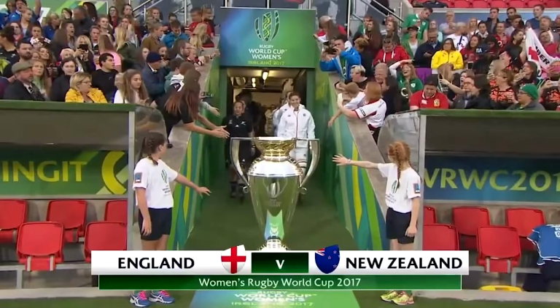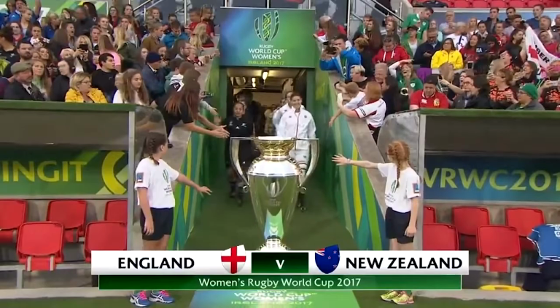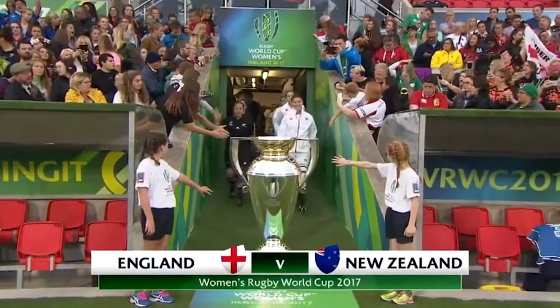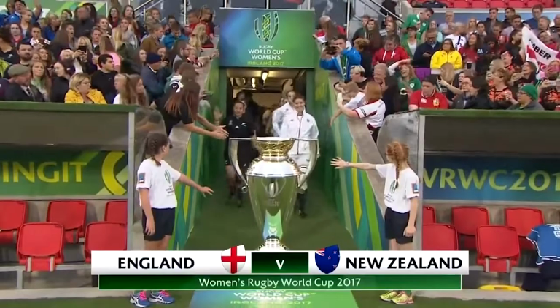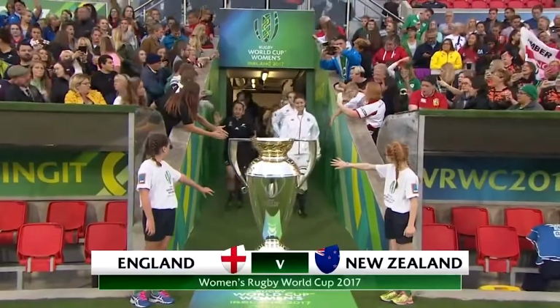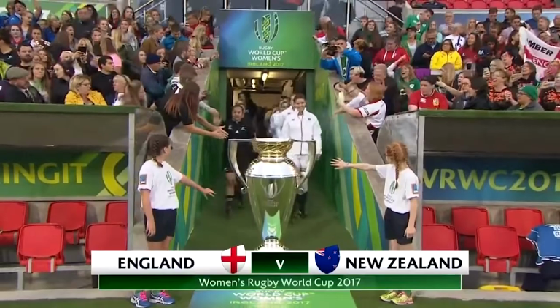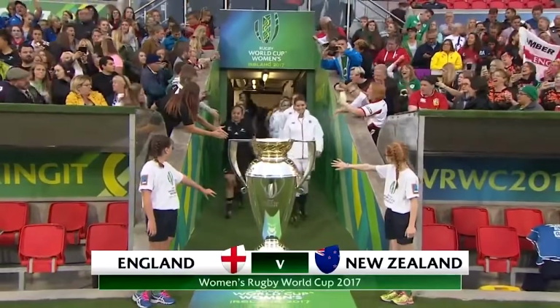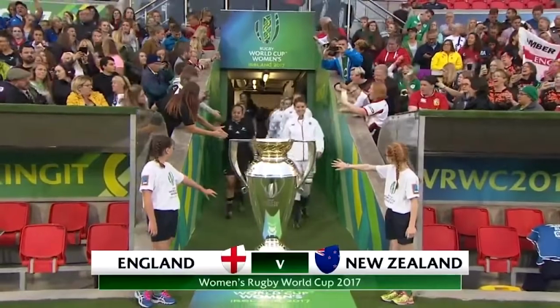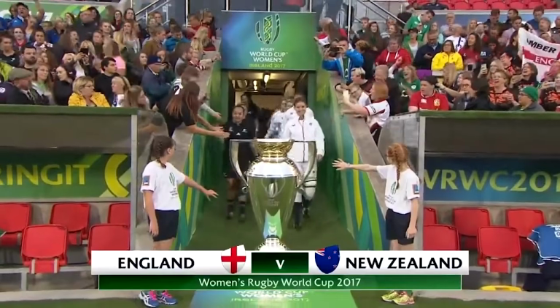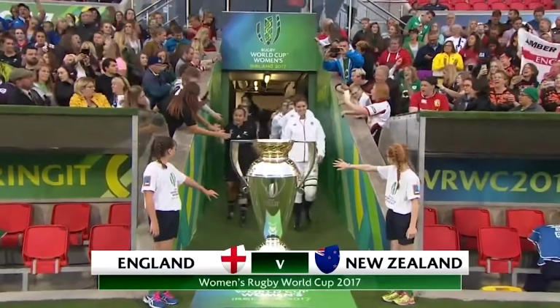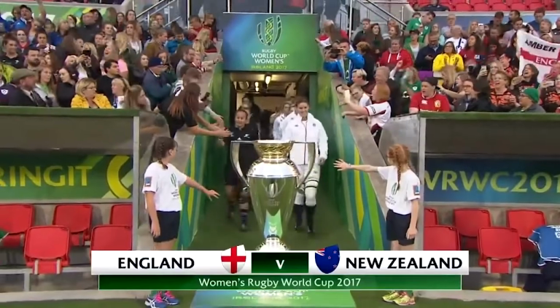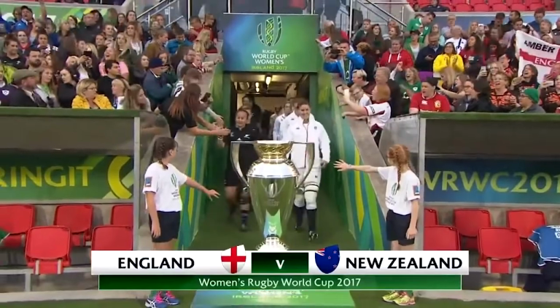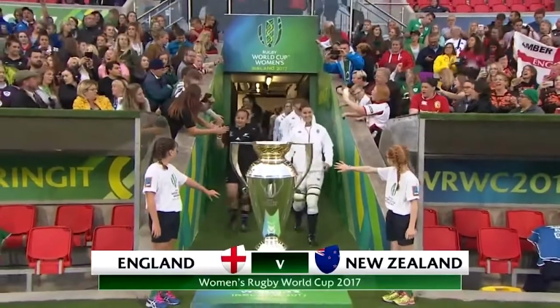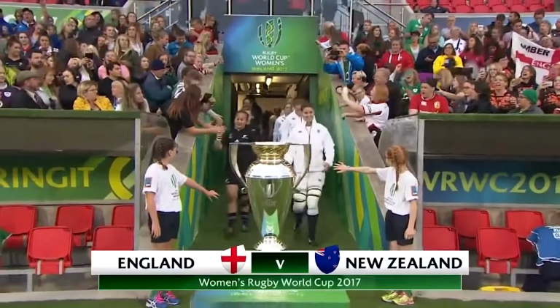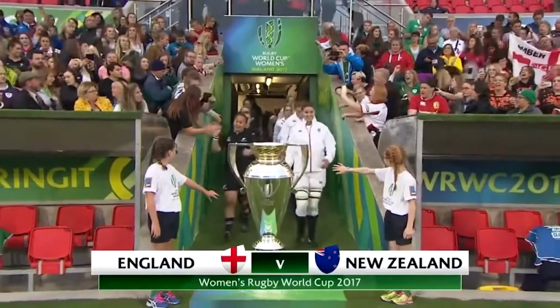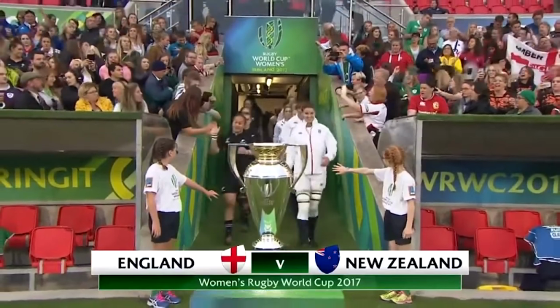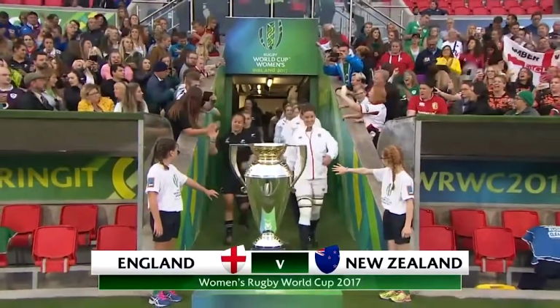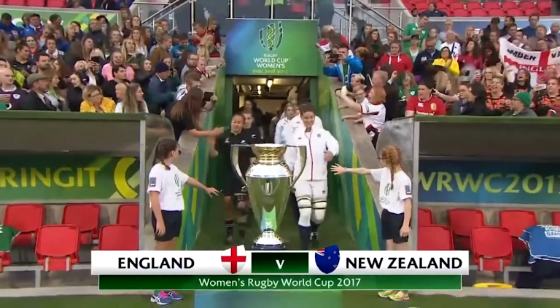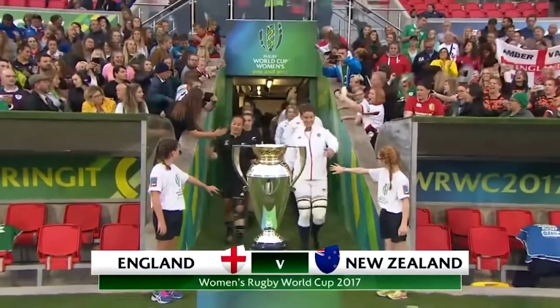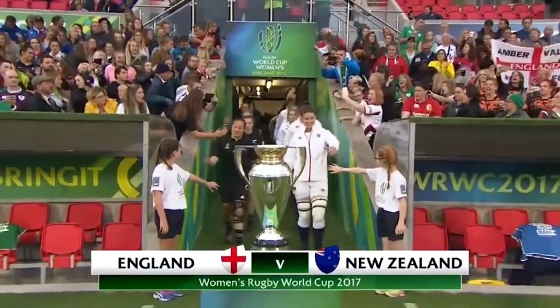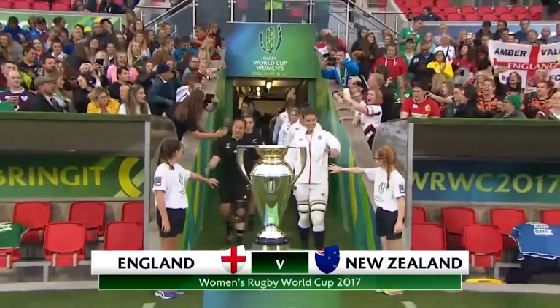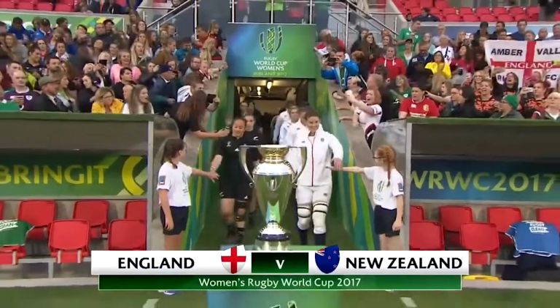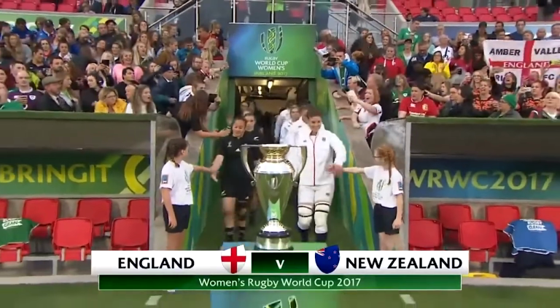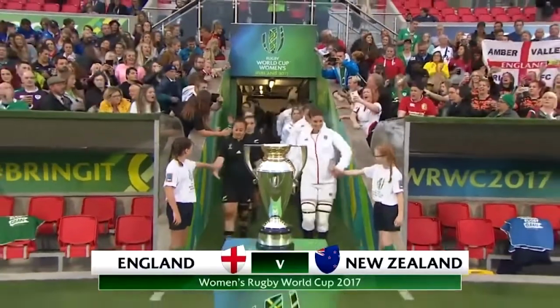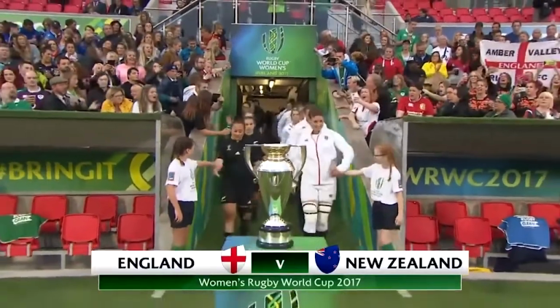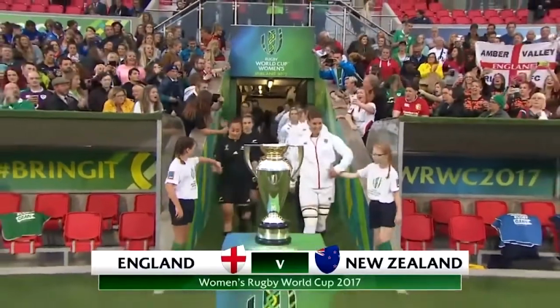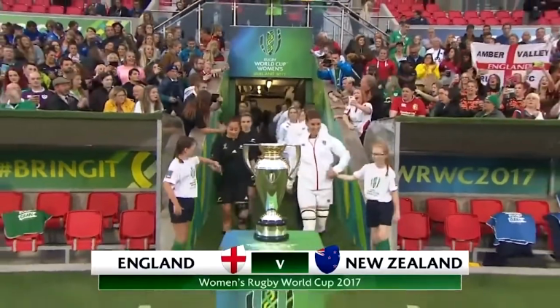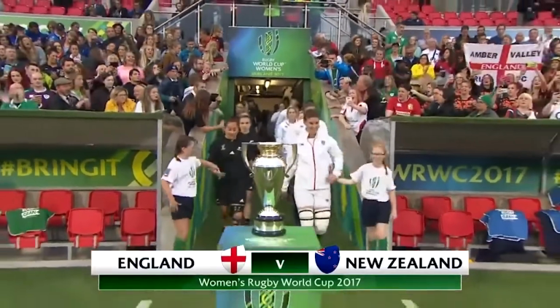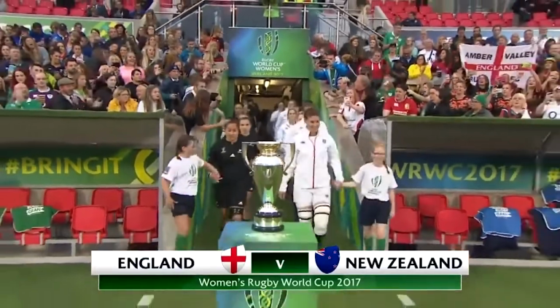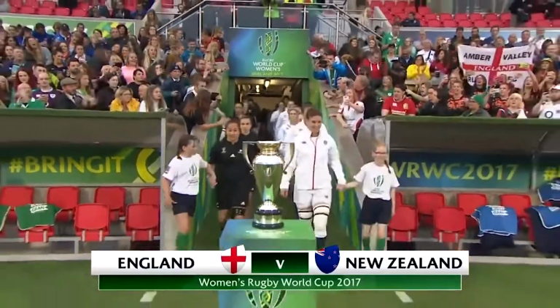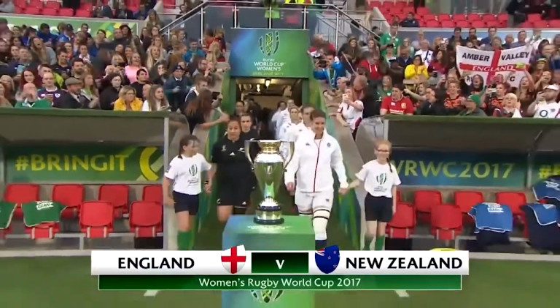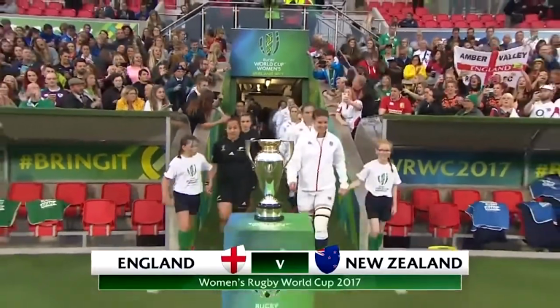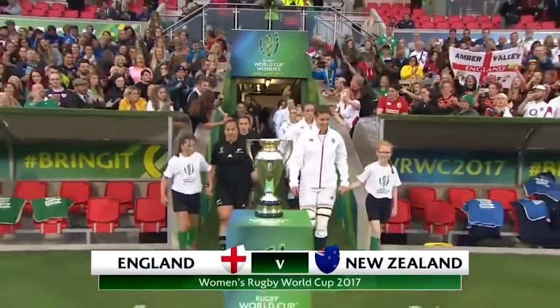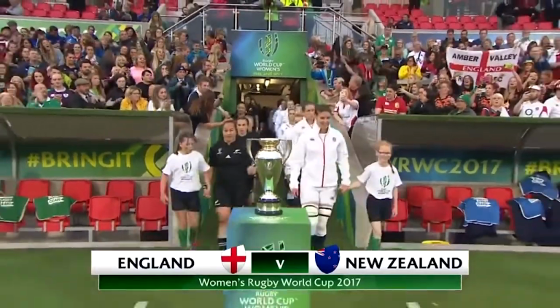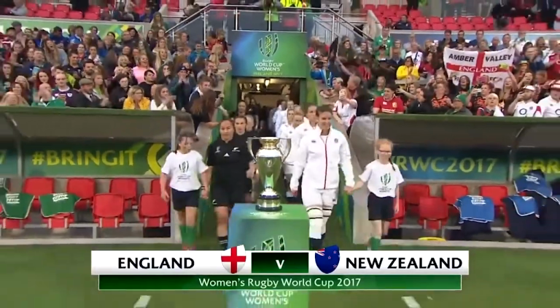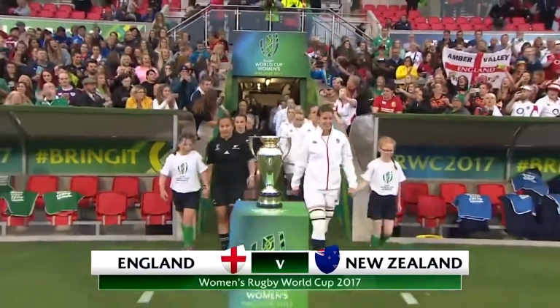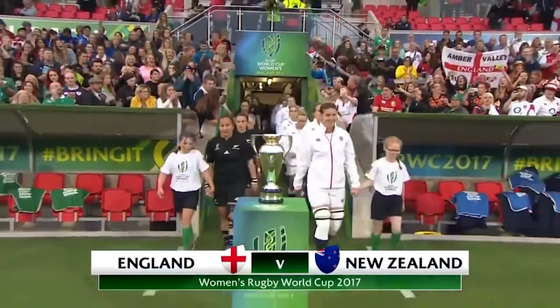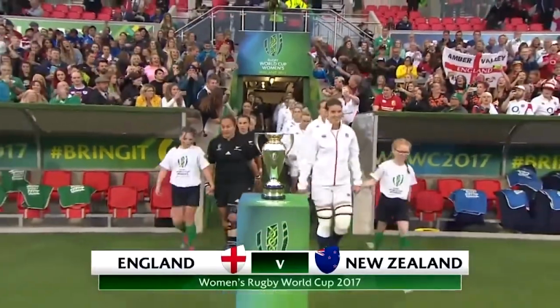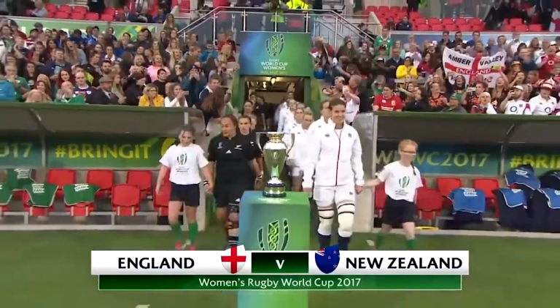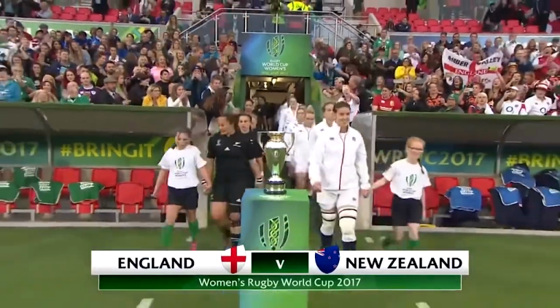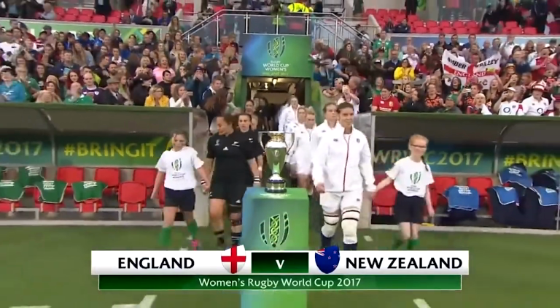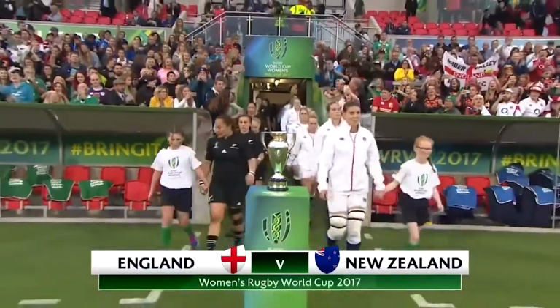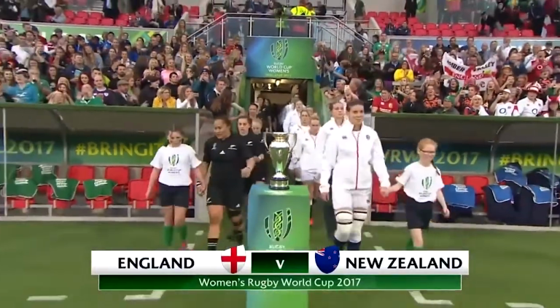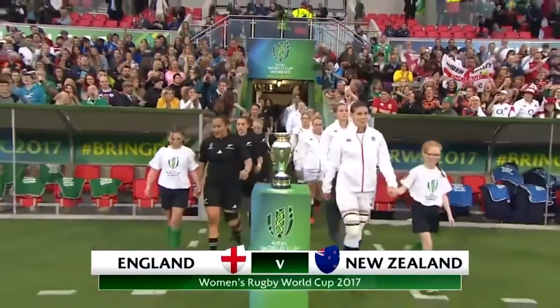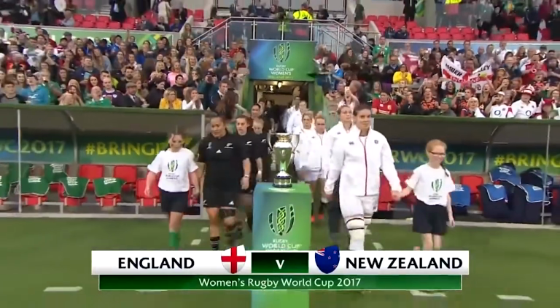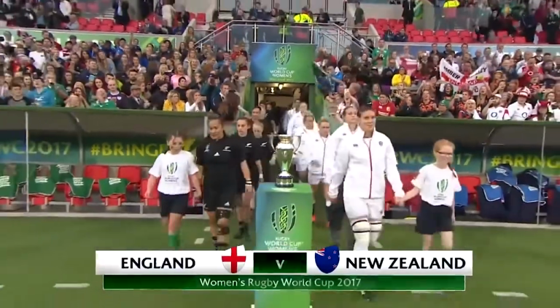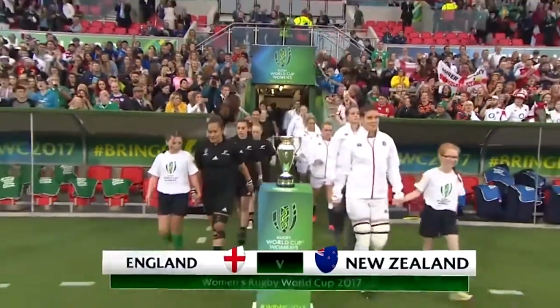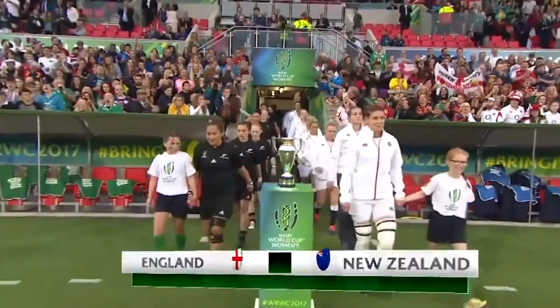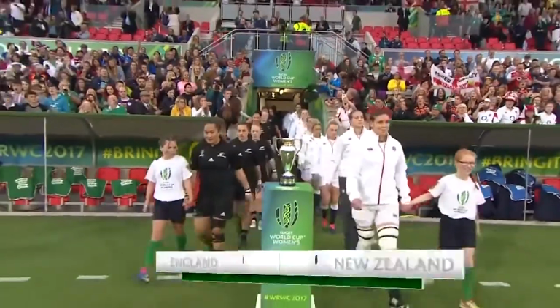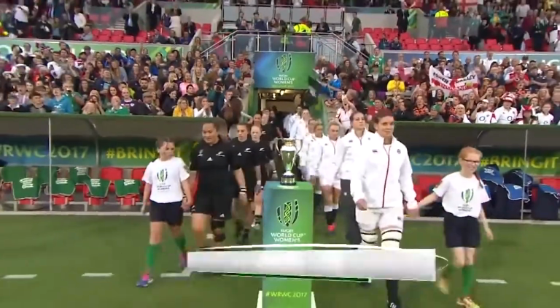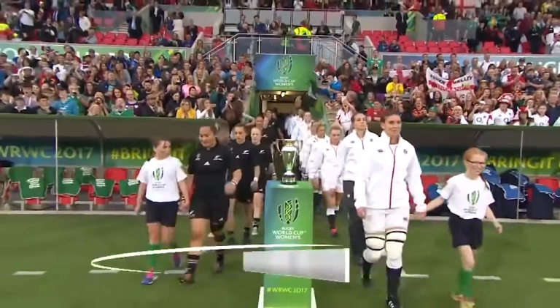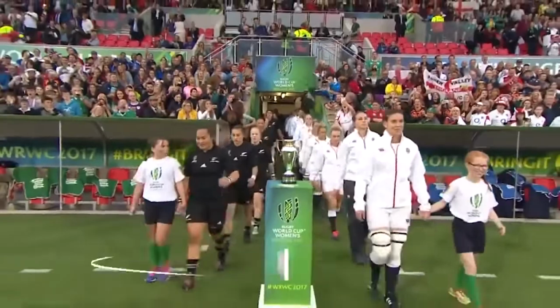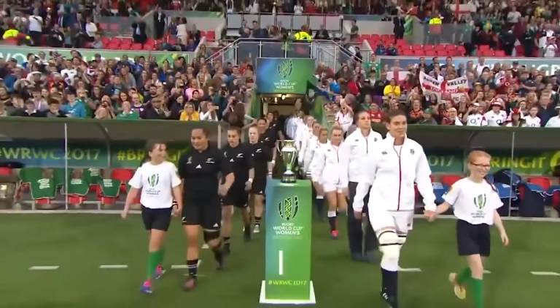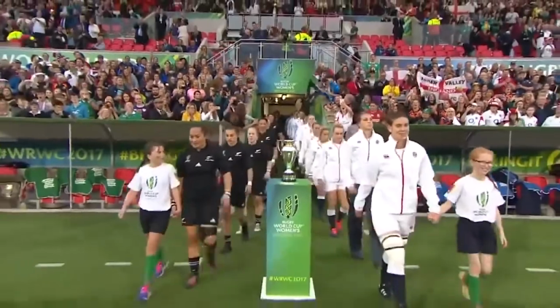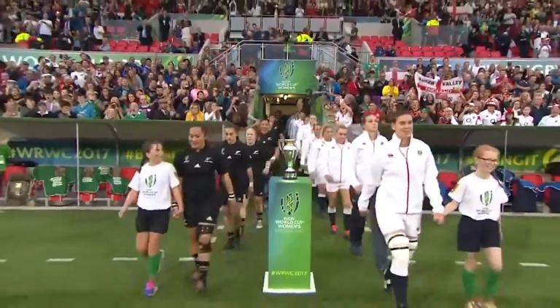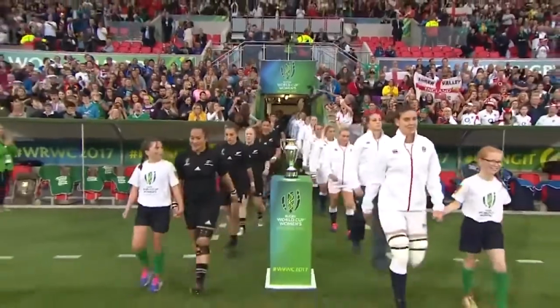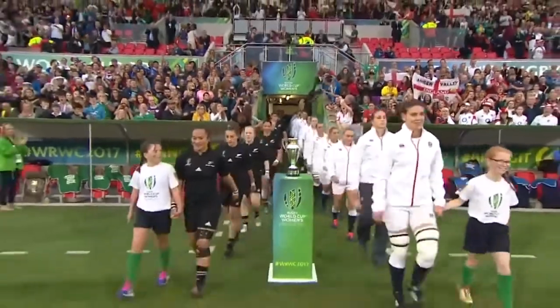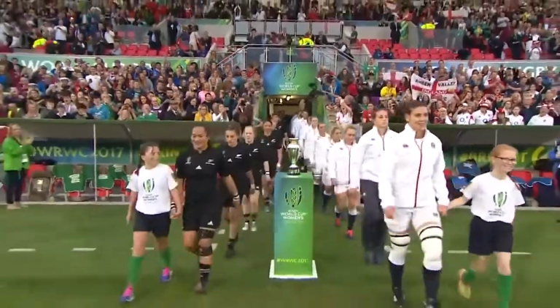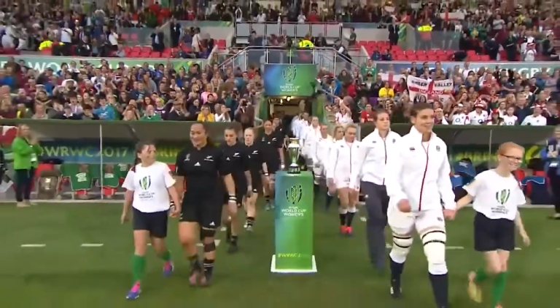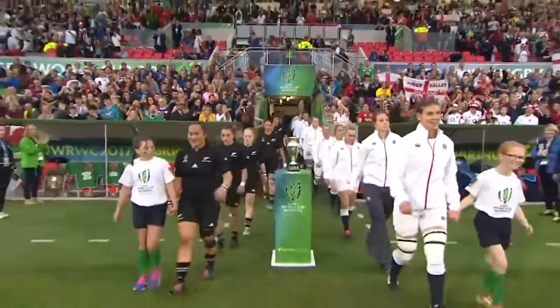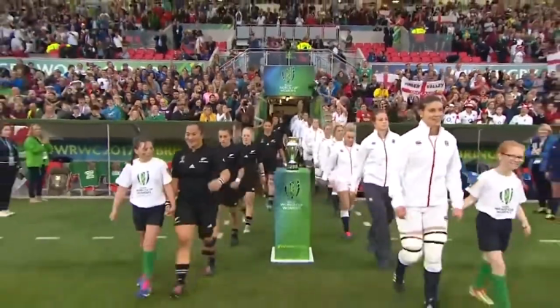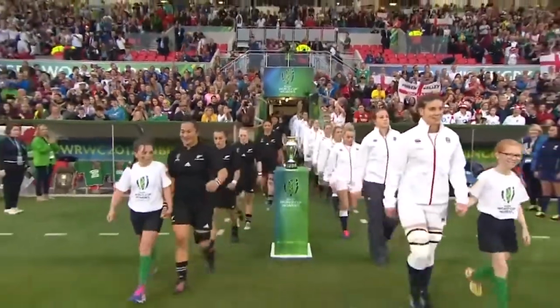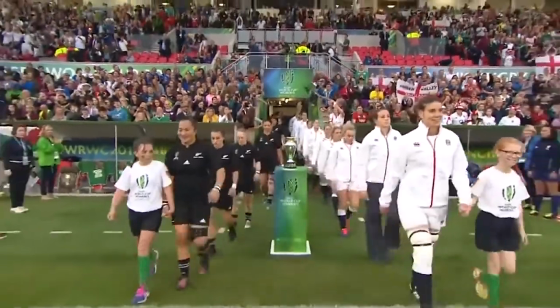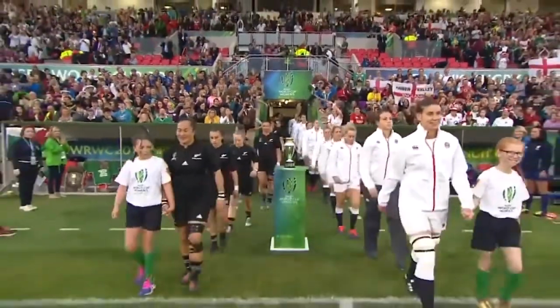It's the World Cup final, that's what they're playing for. It's one and two in the world rankings — New Zealand against England.